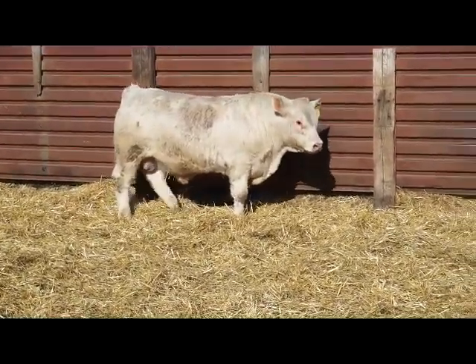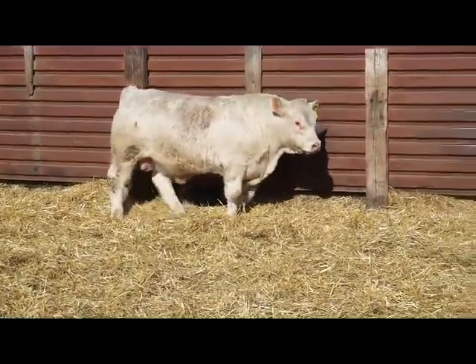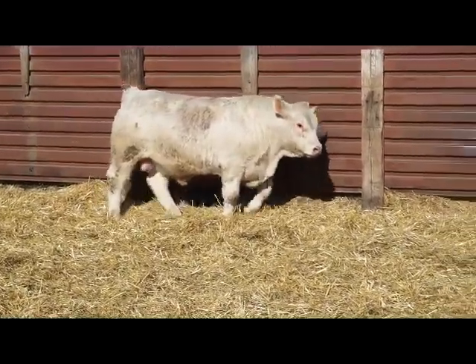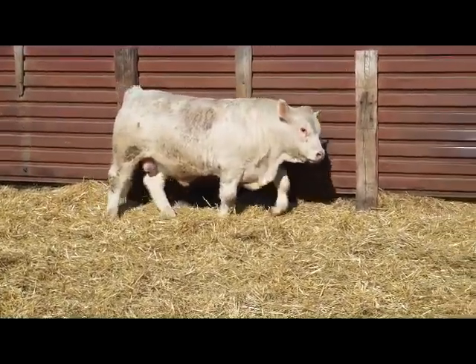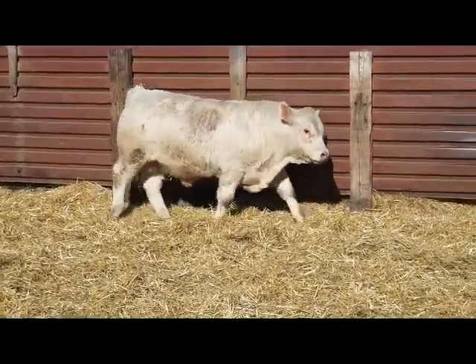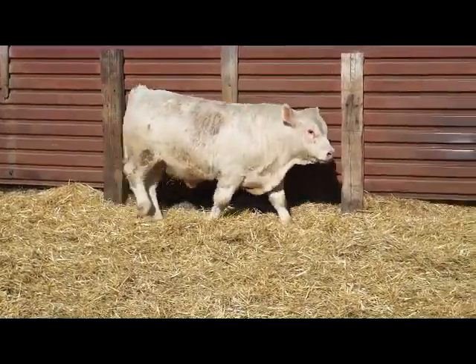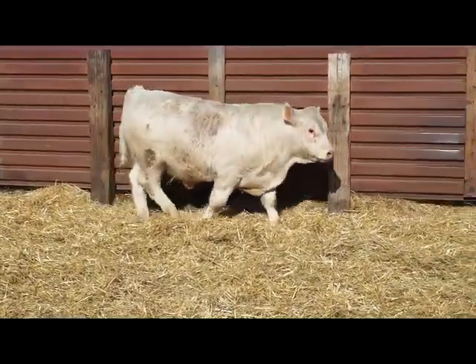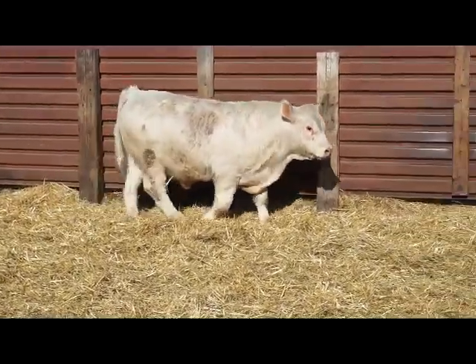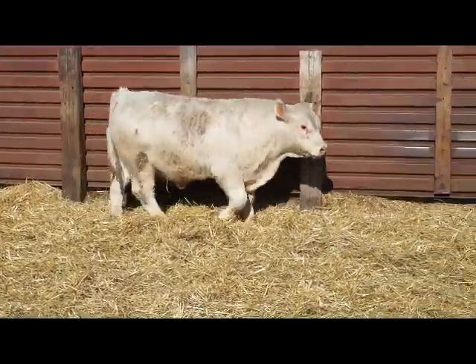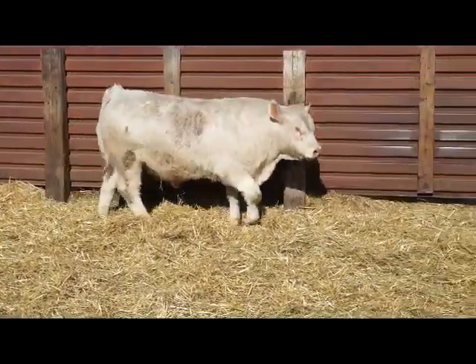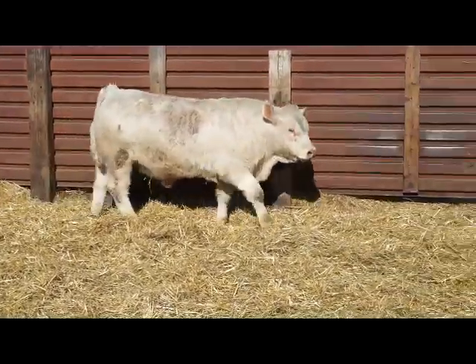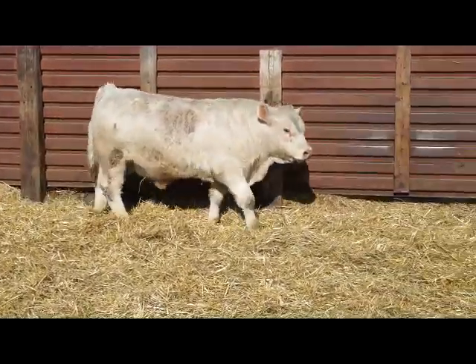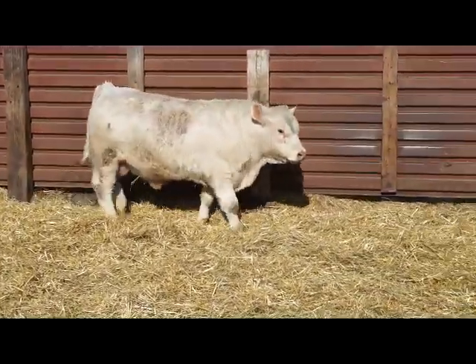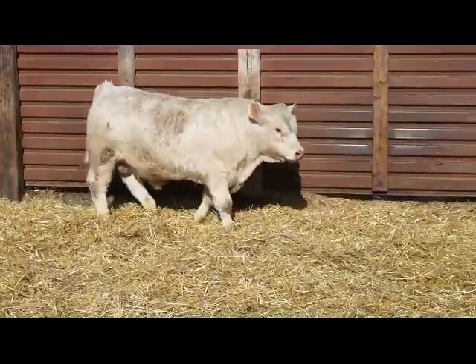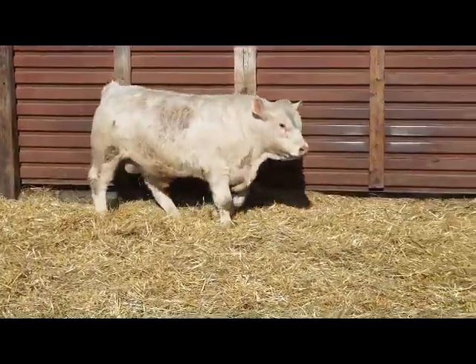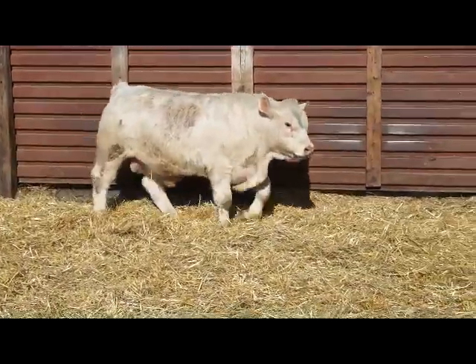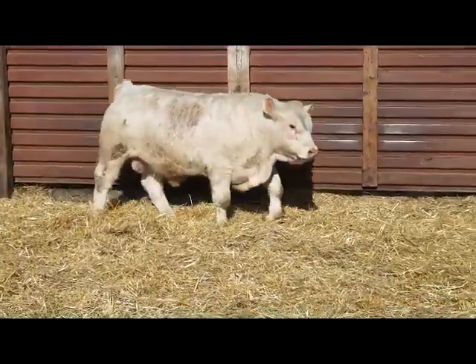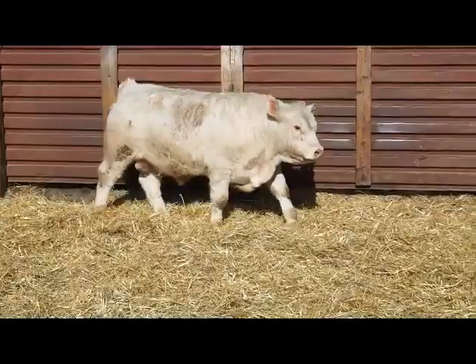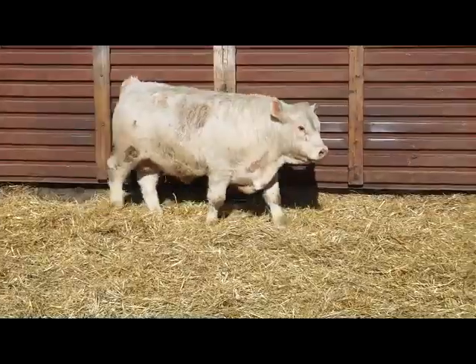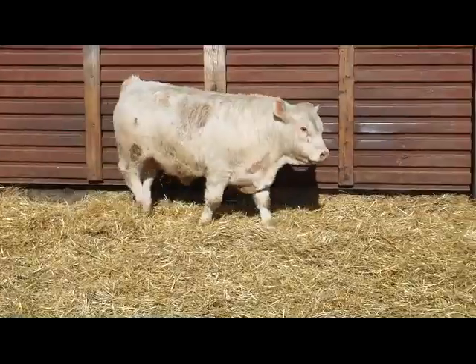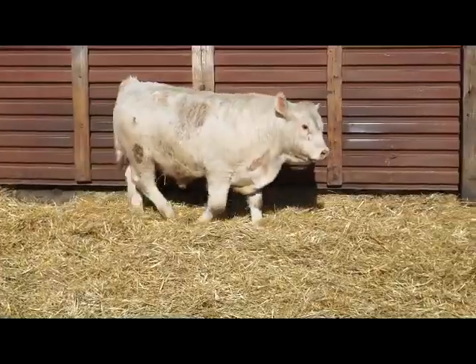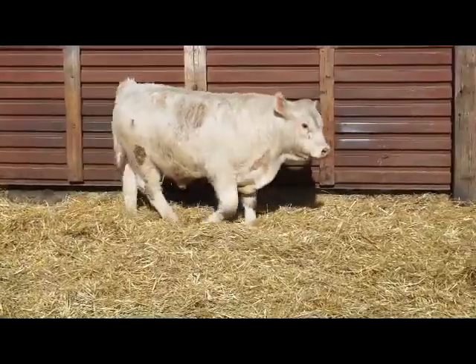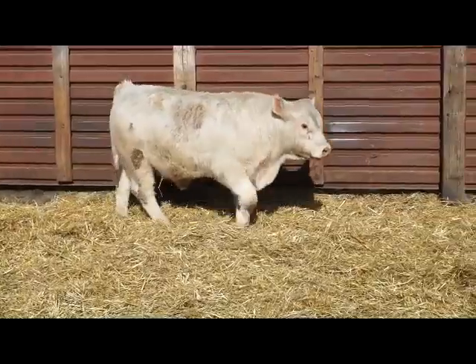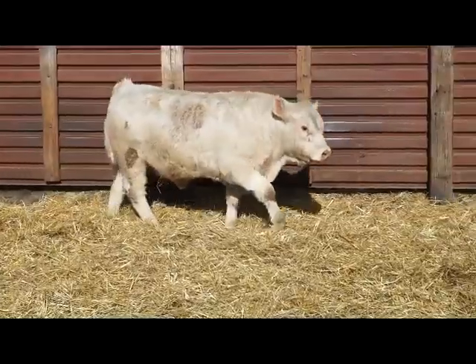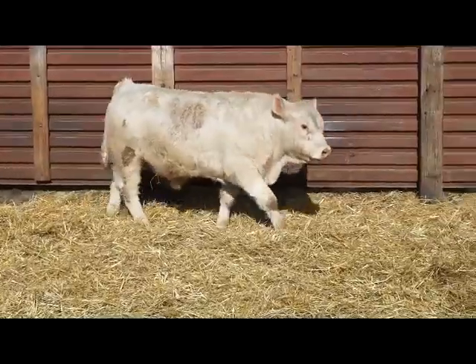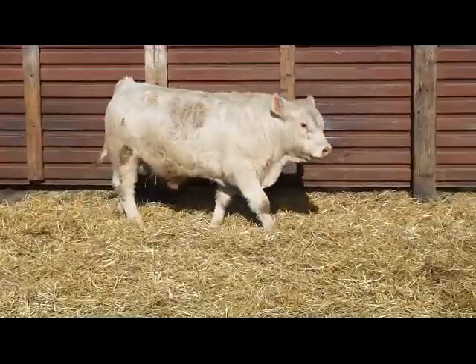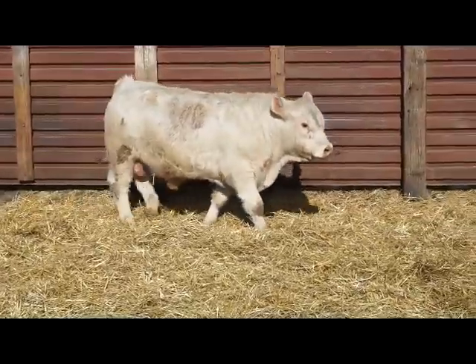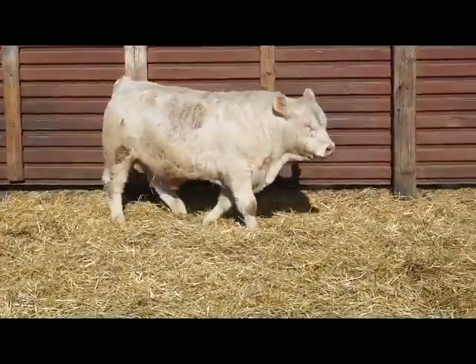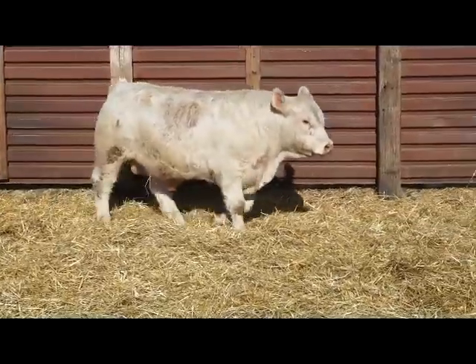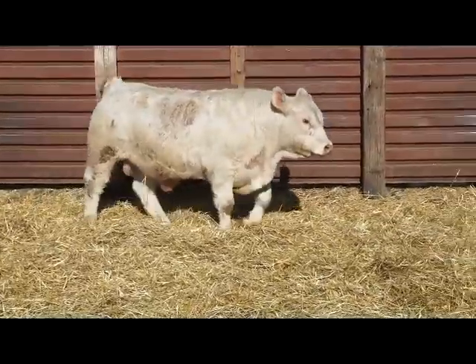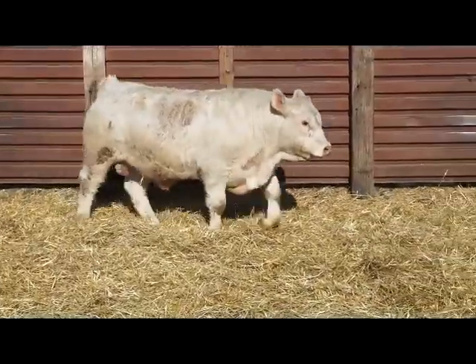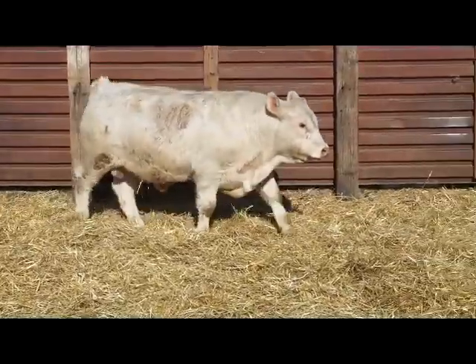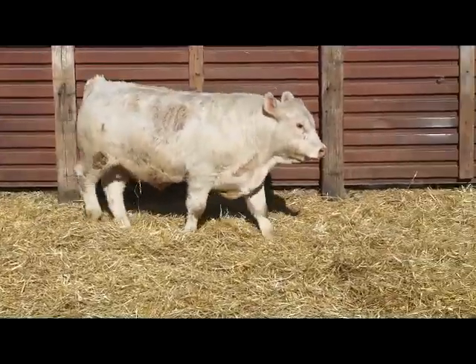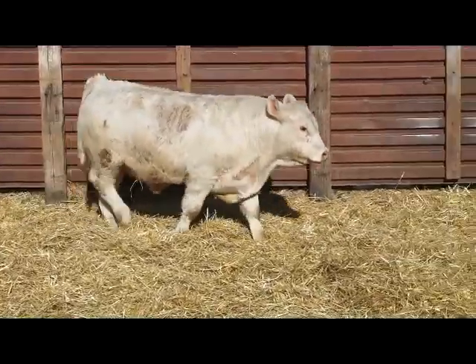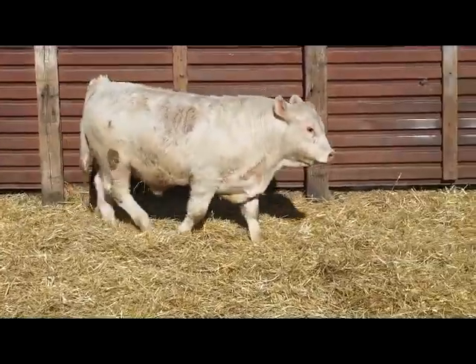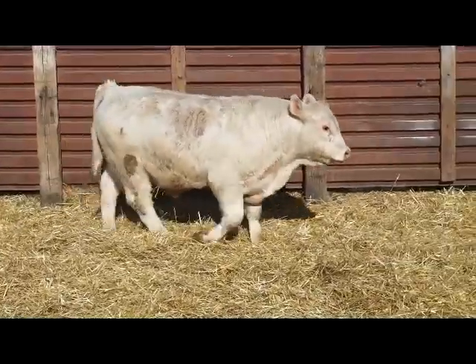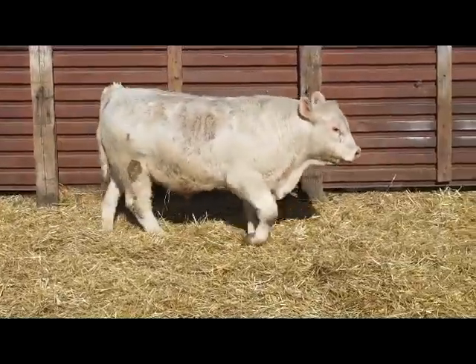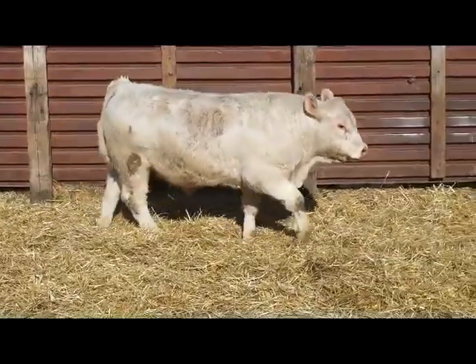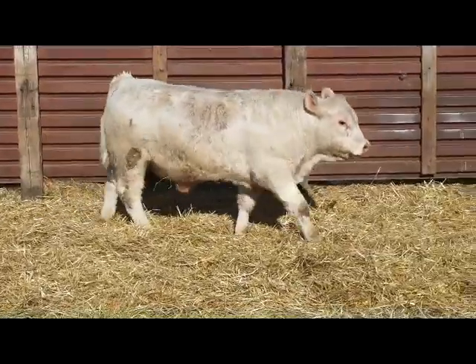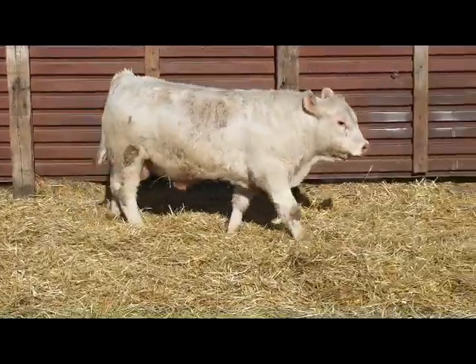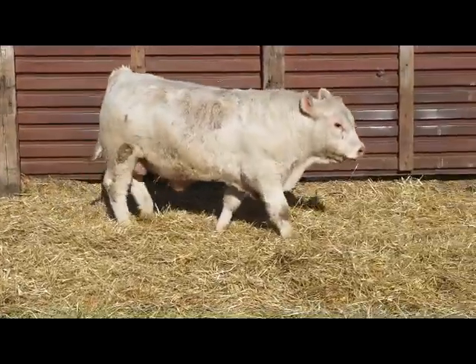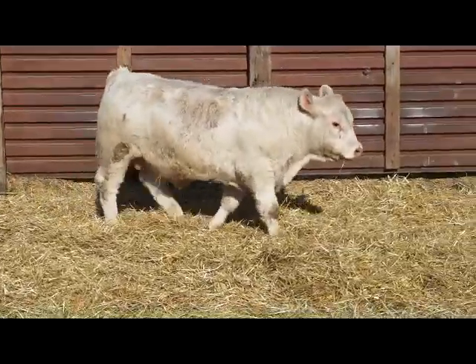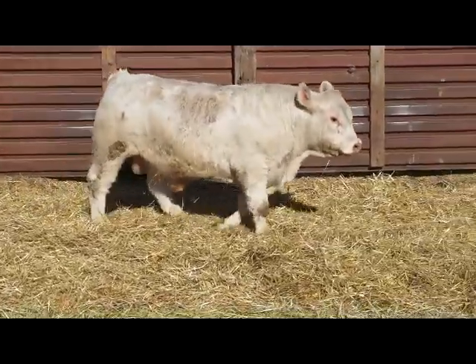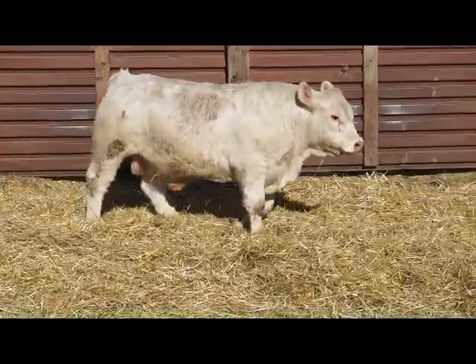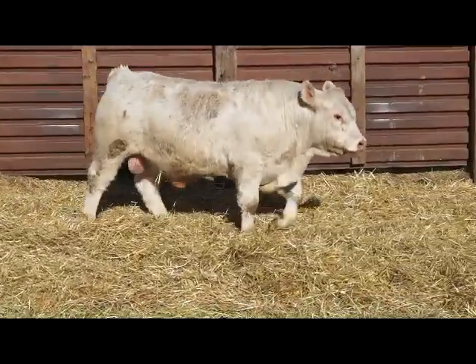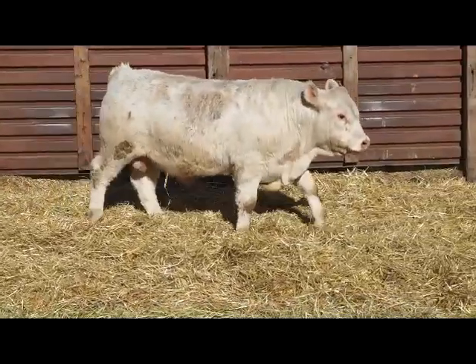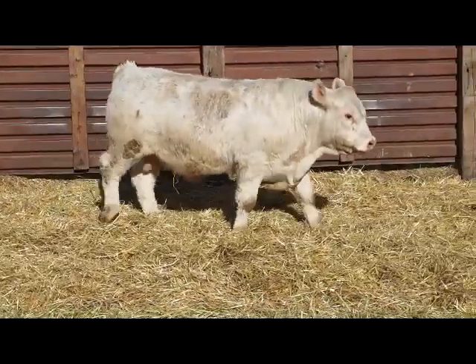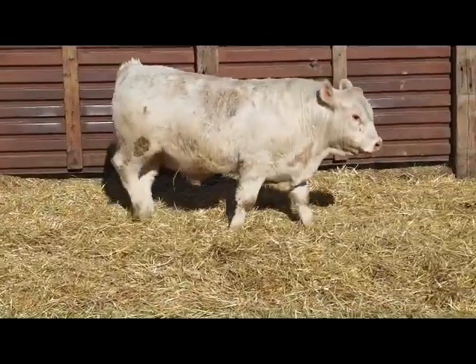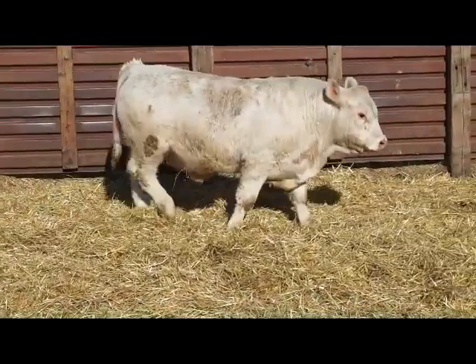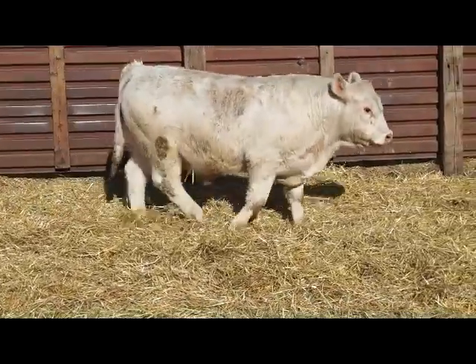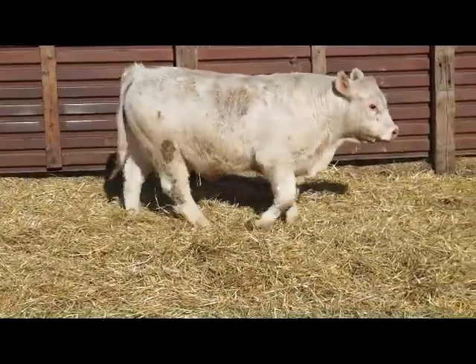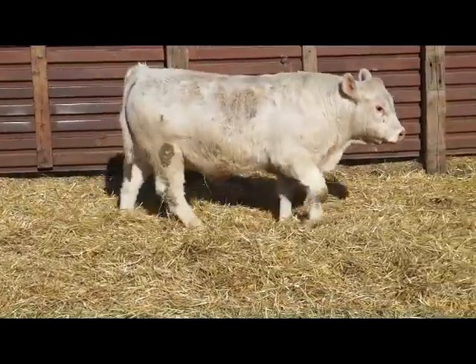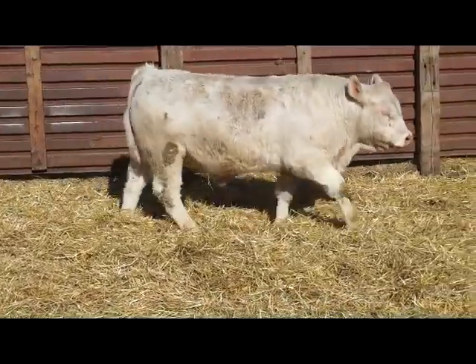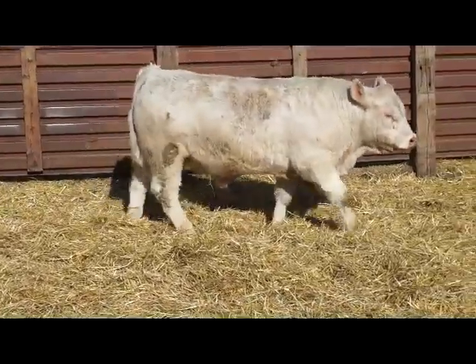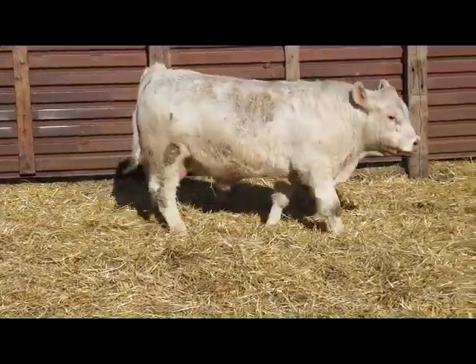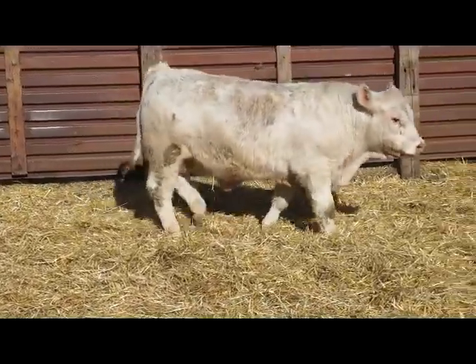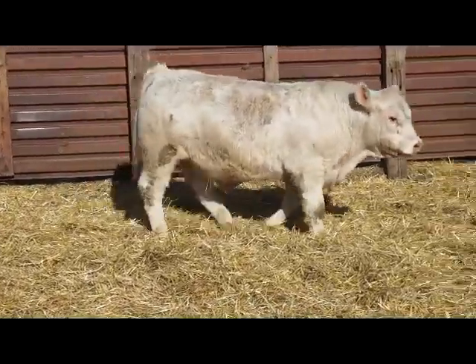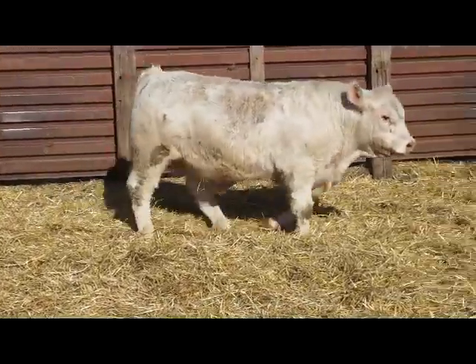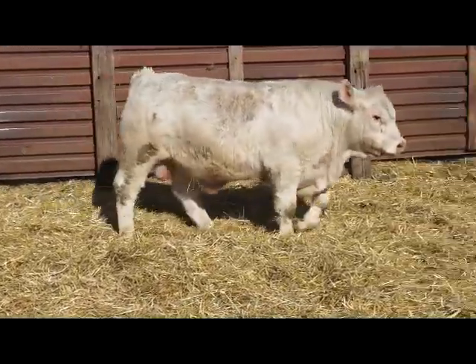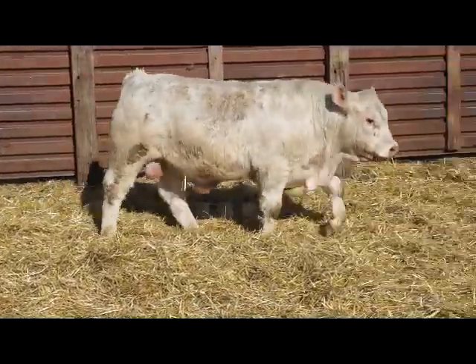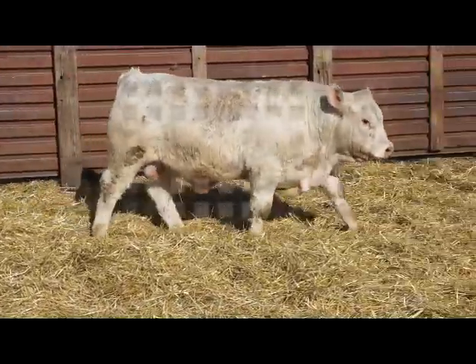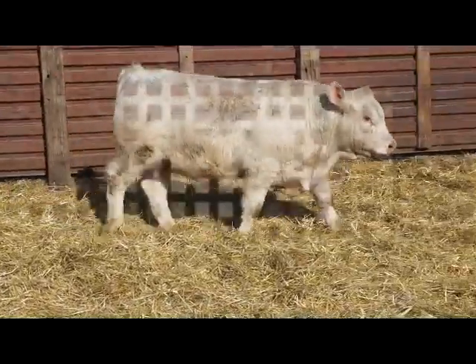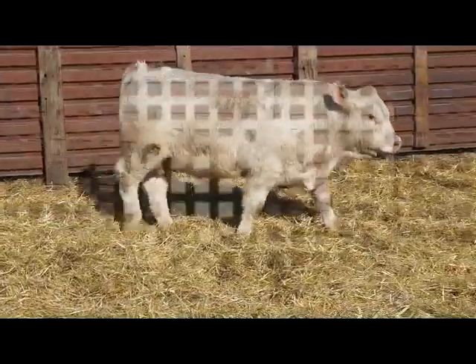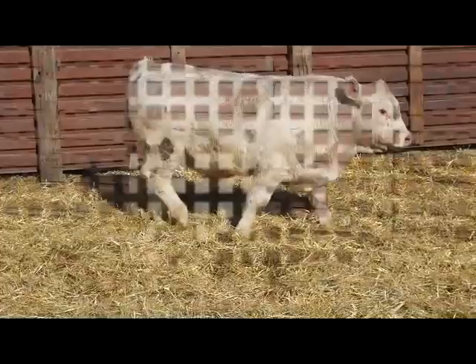Nice straight back bull. Good depth of body. Good disposition.